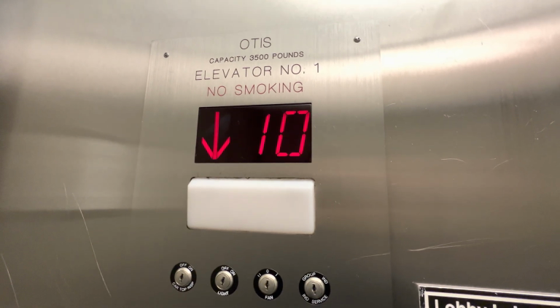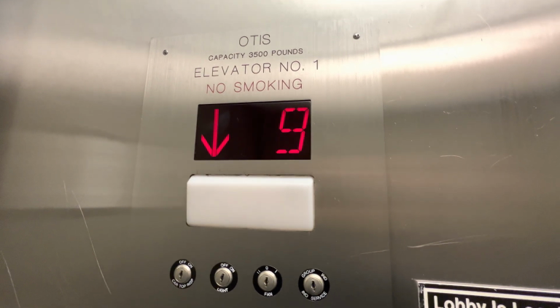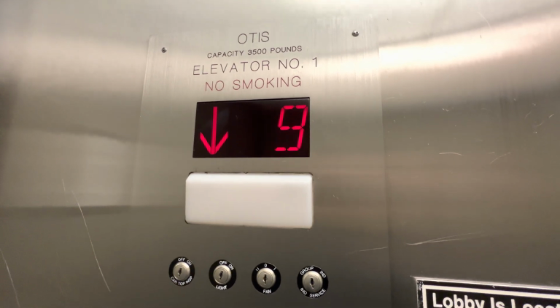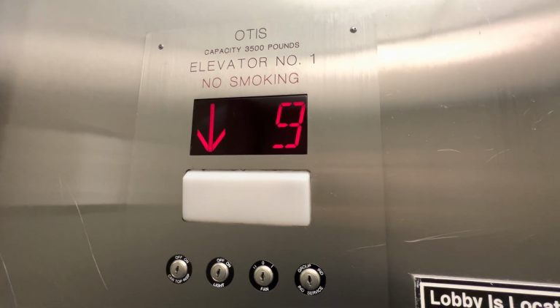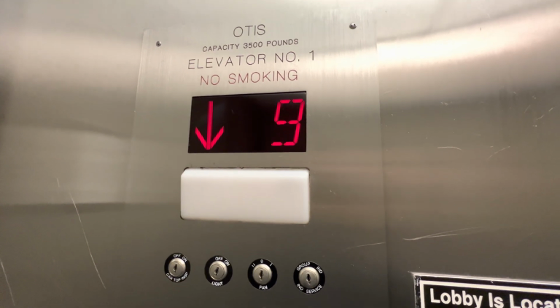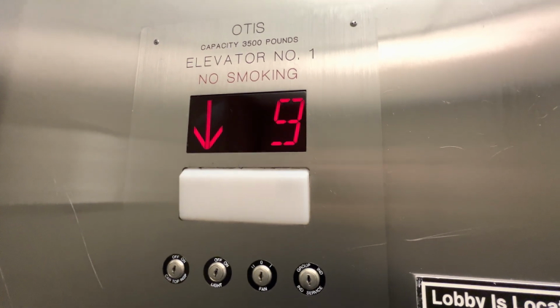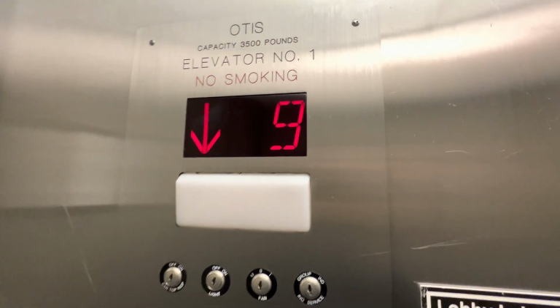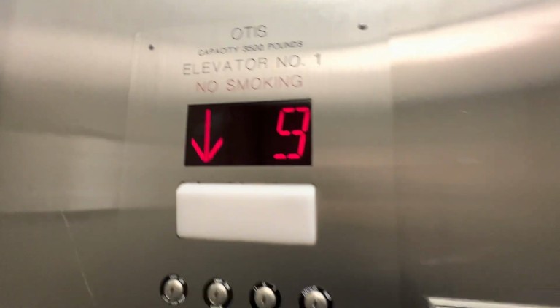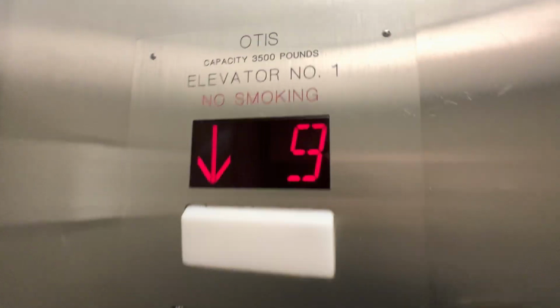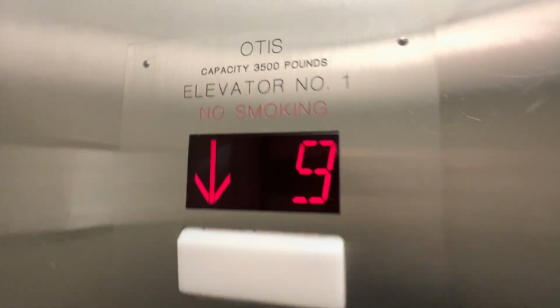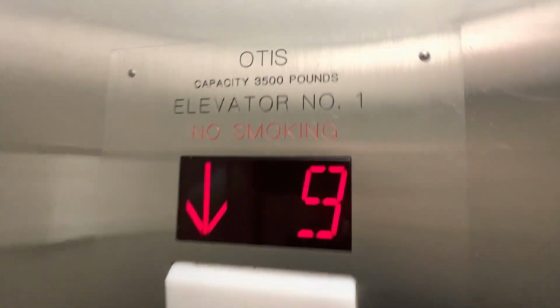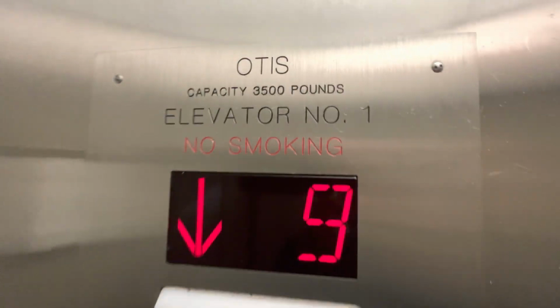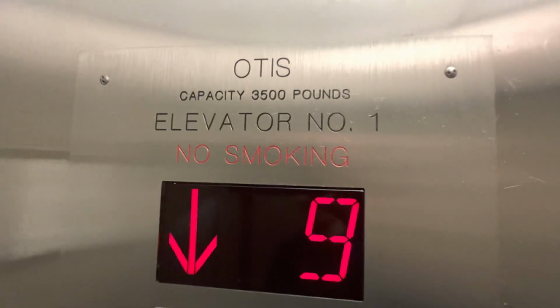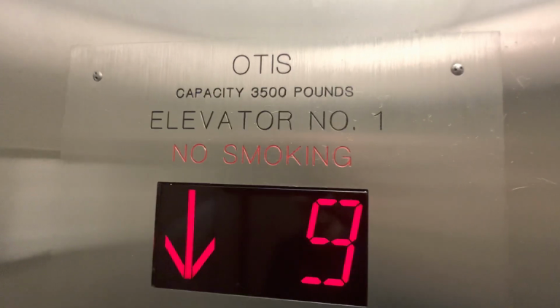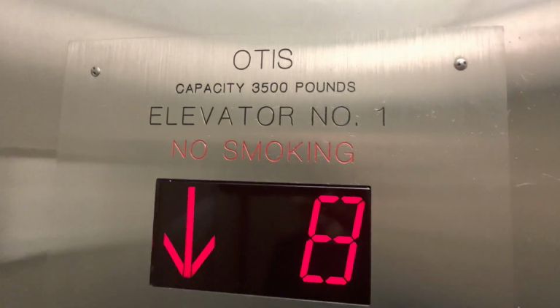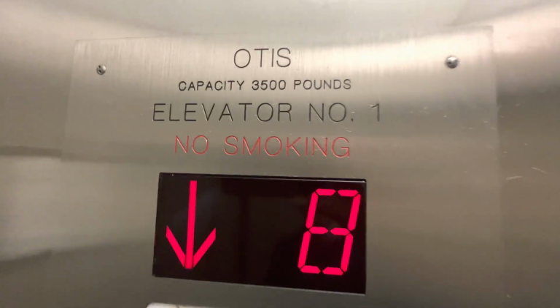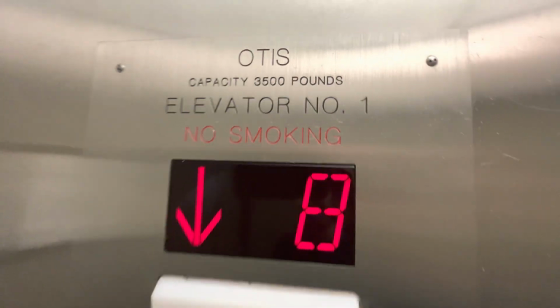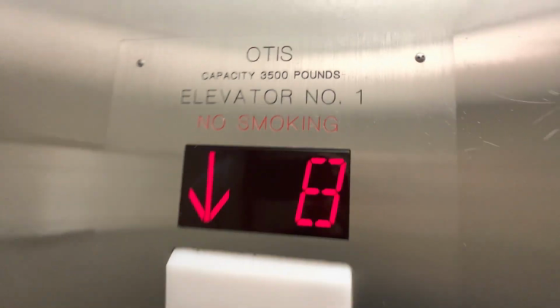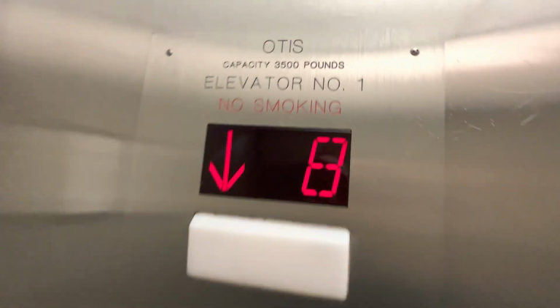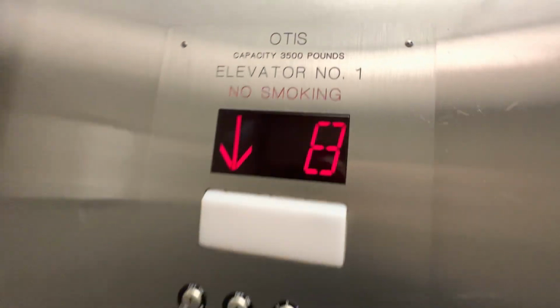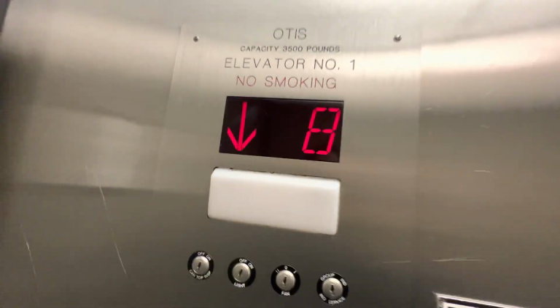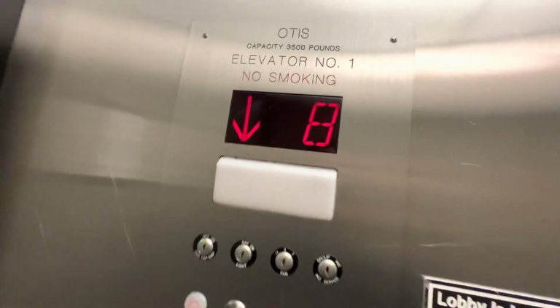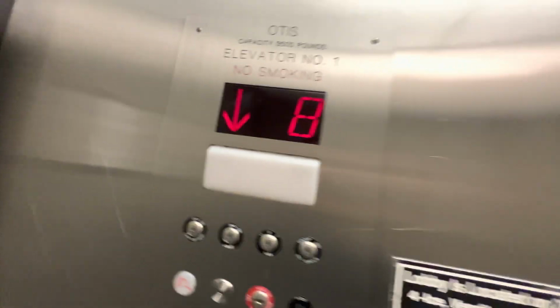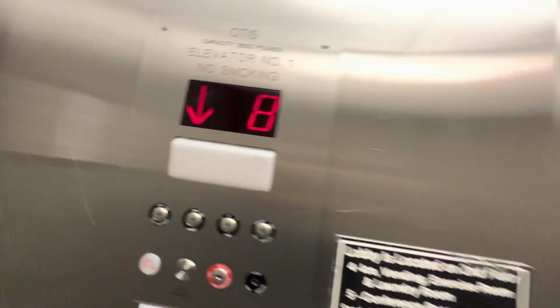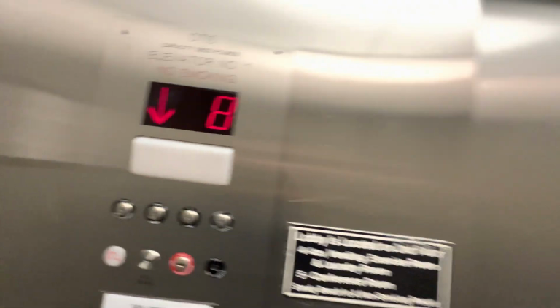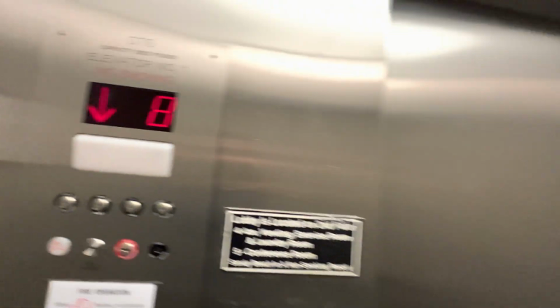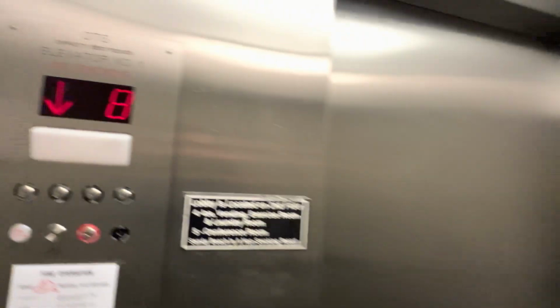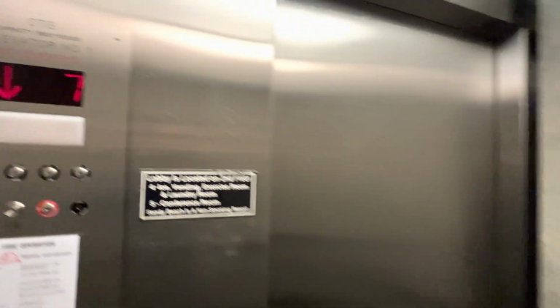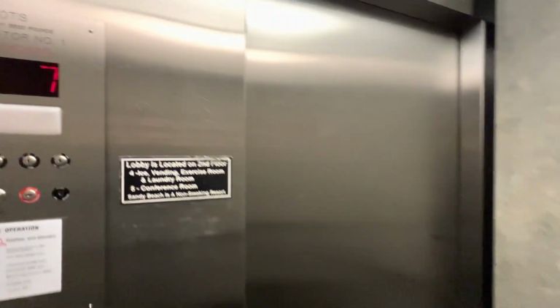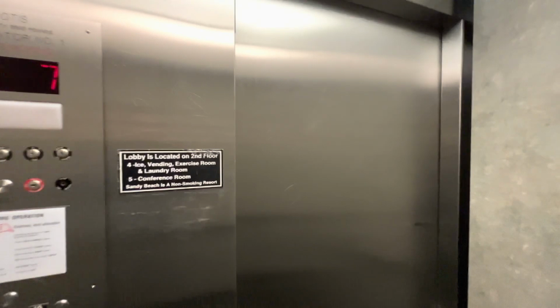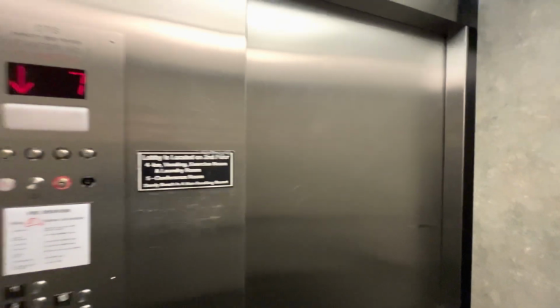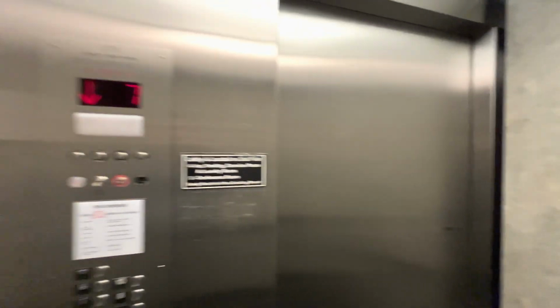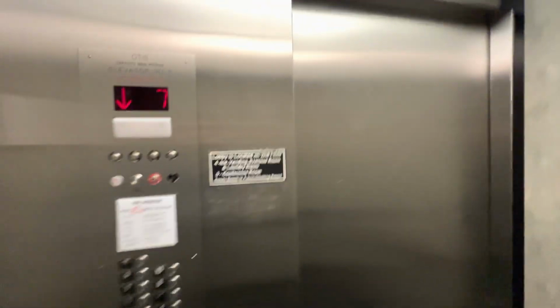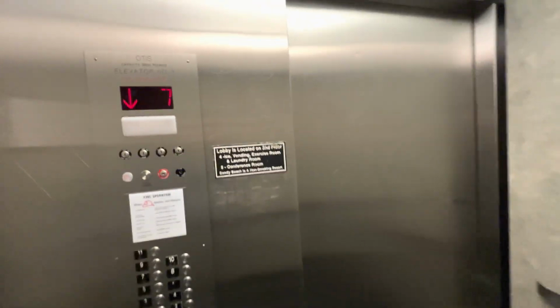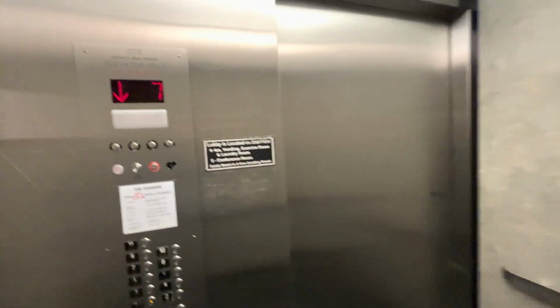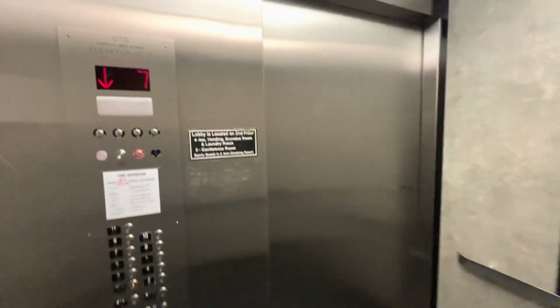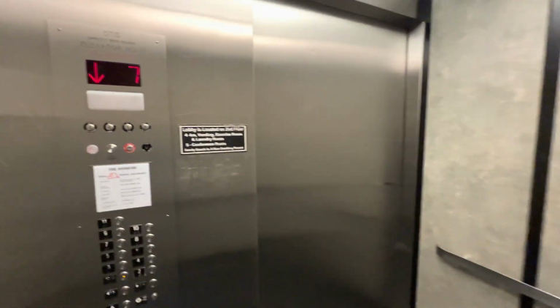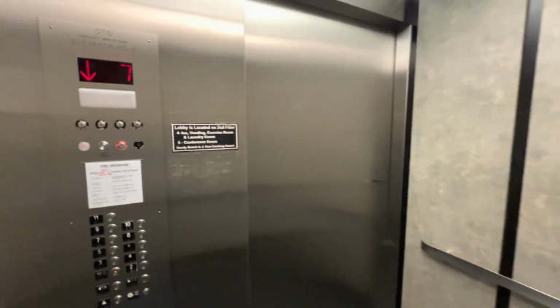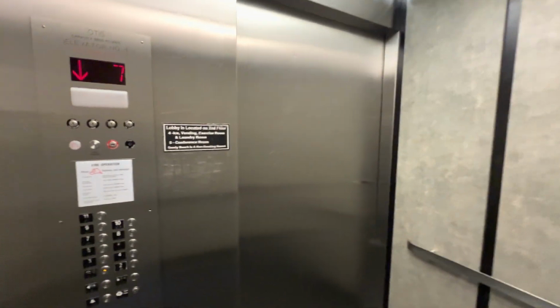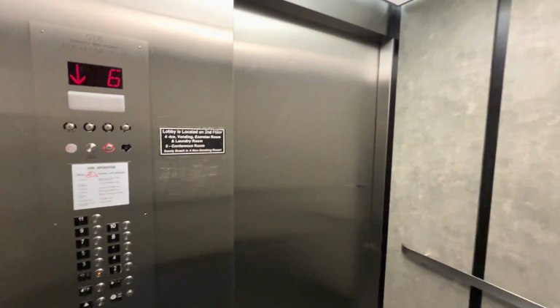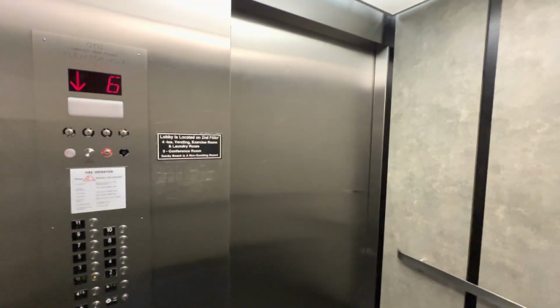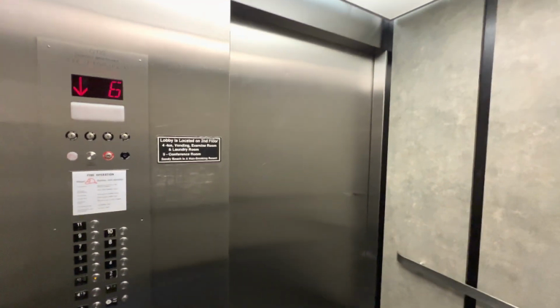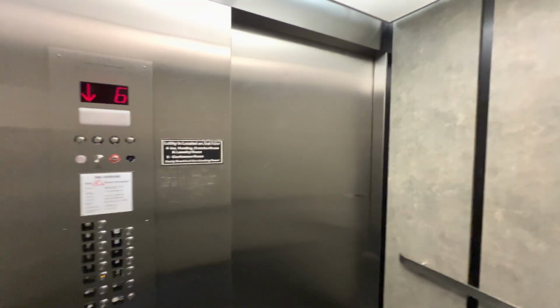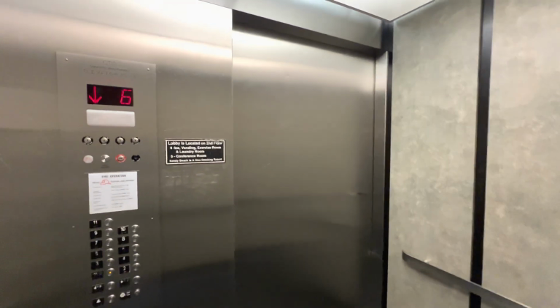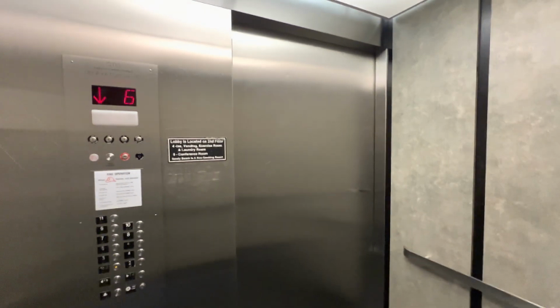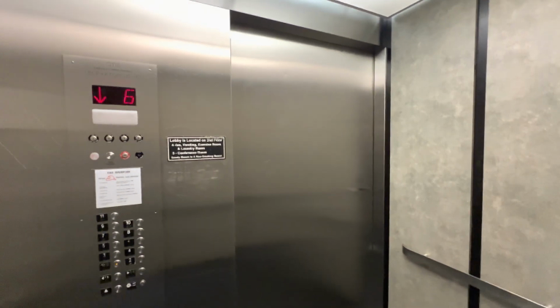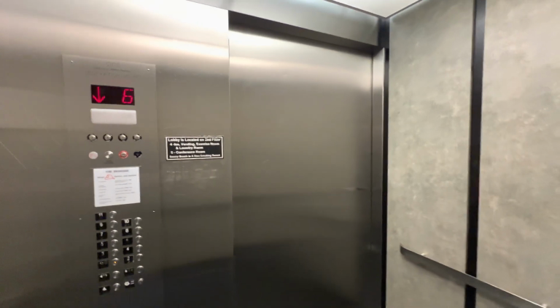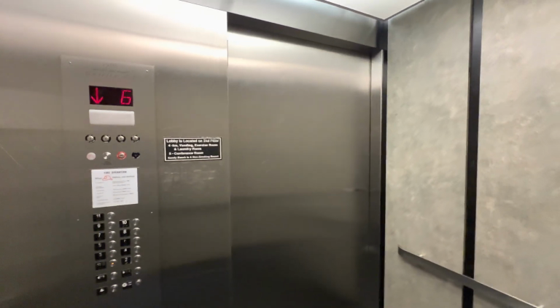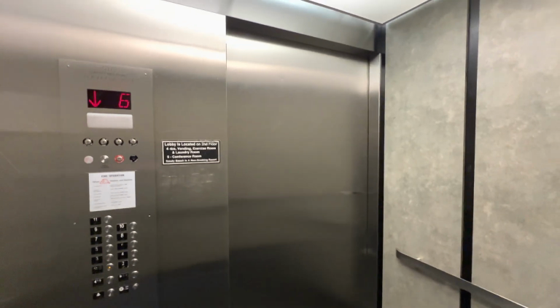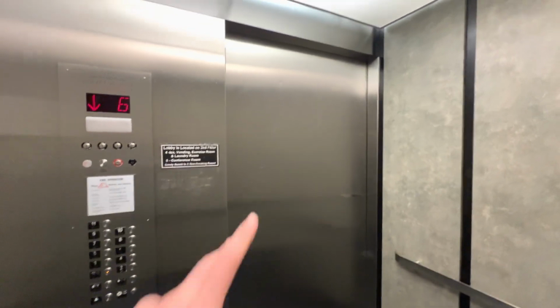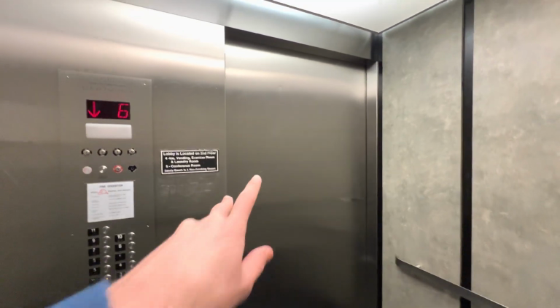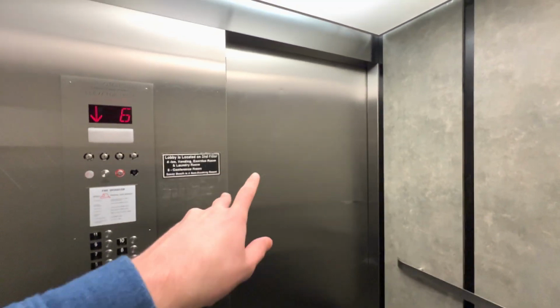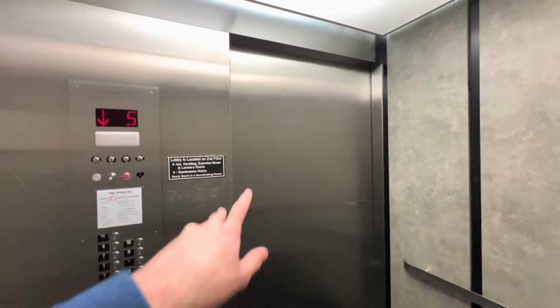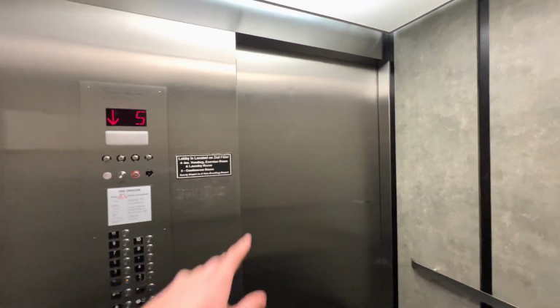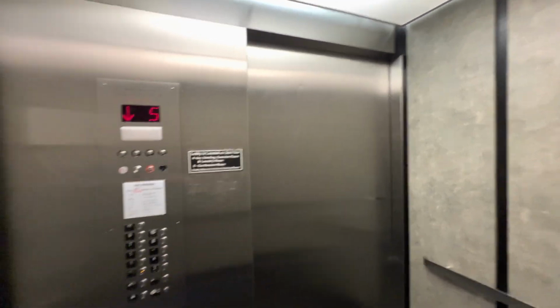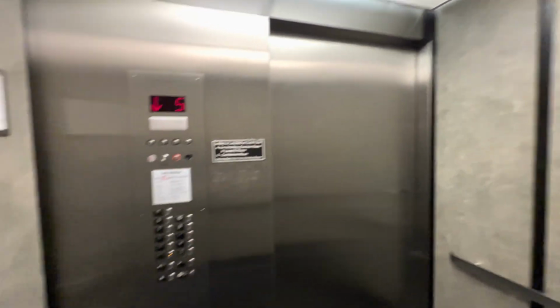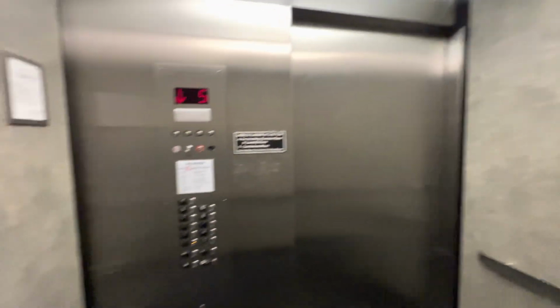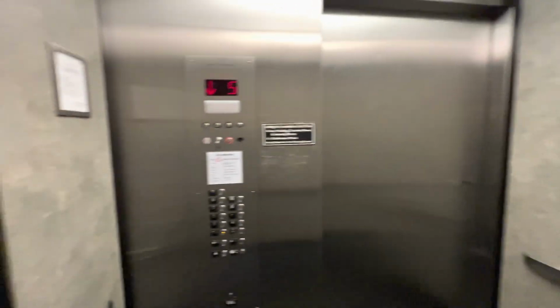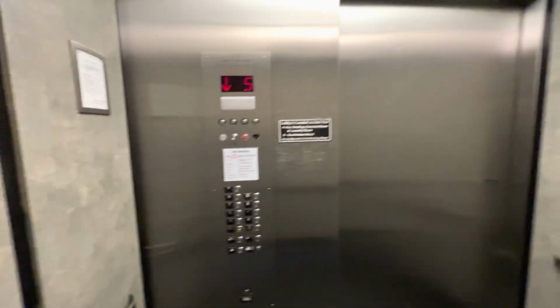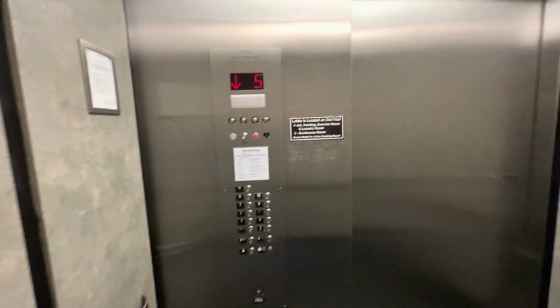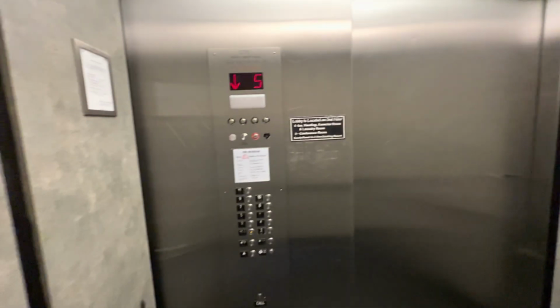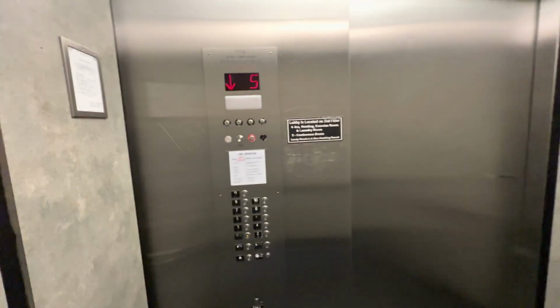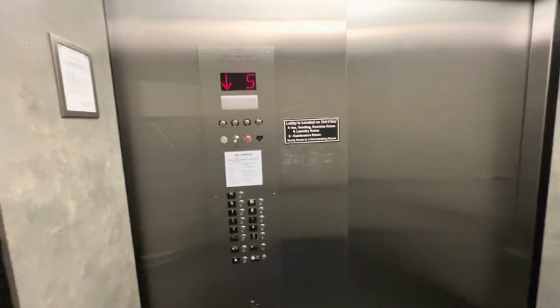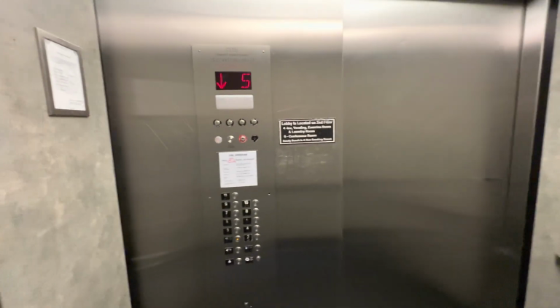This elevator is 3,500 pounds. All the others — all the other Series 5s in the same building over there — are 2,500.